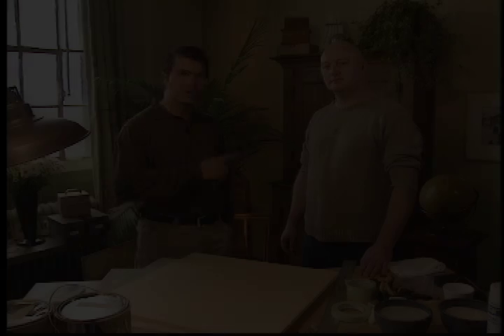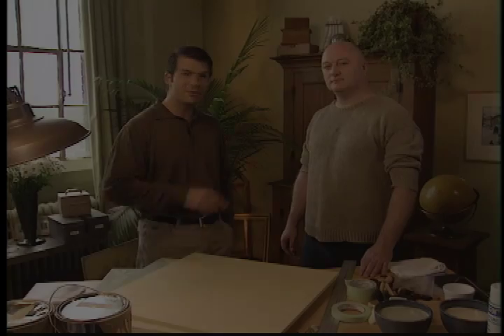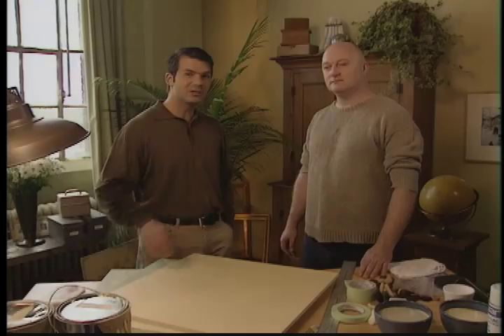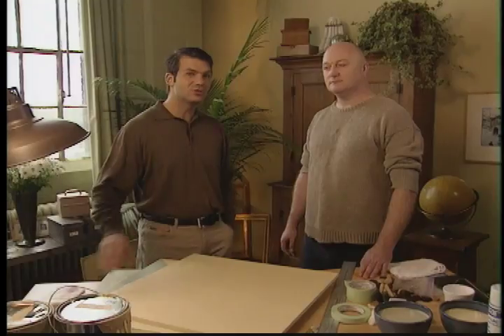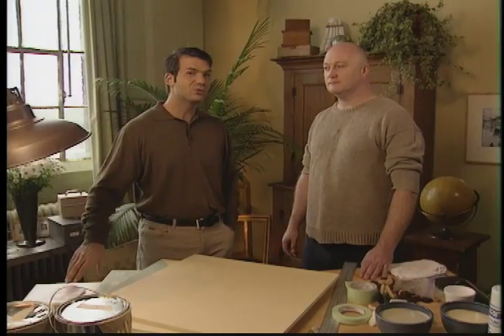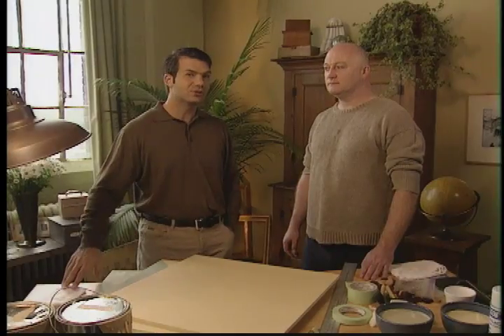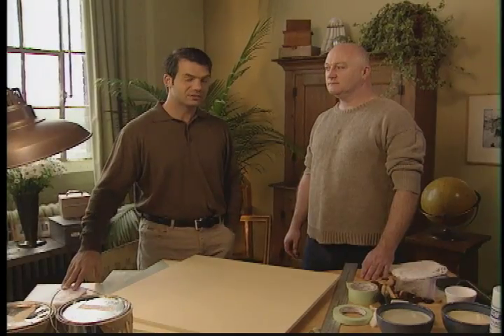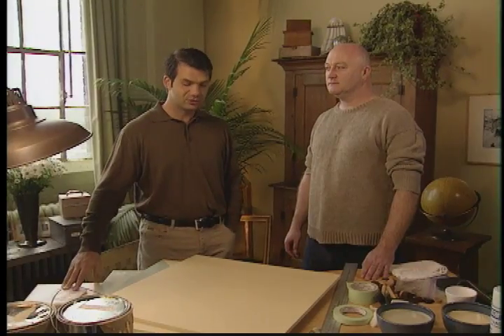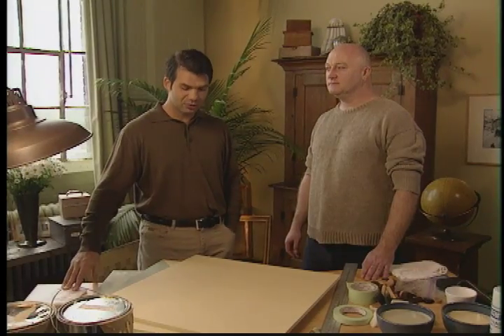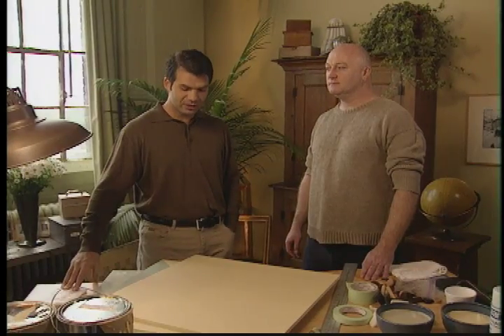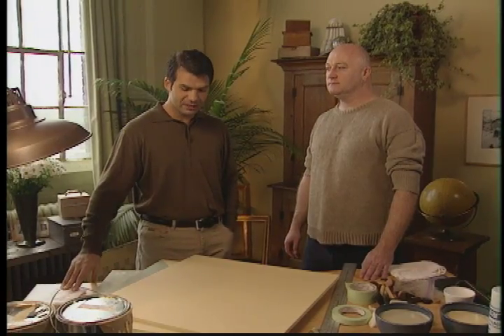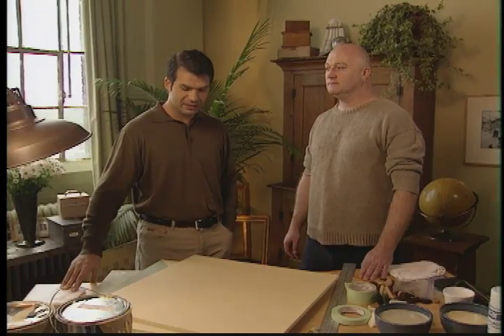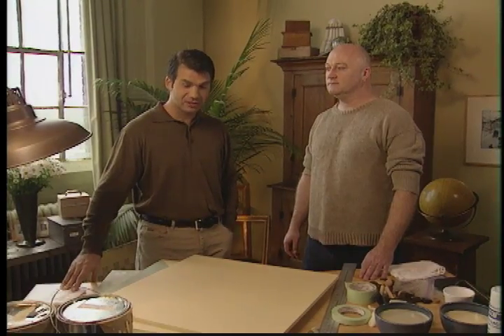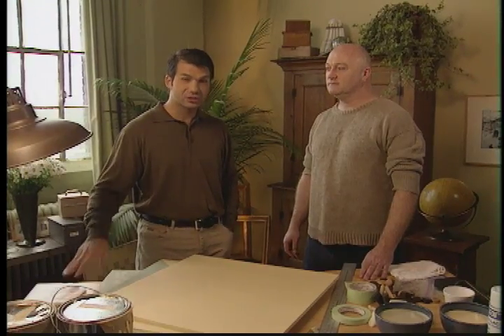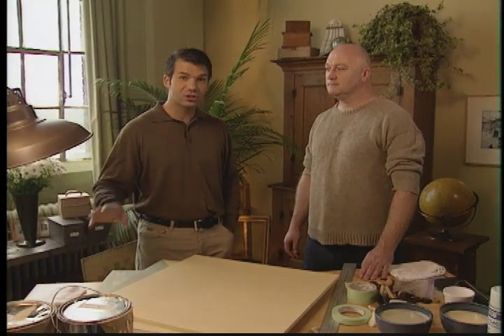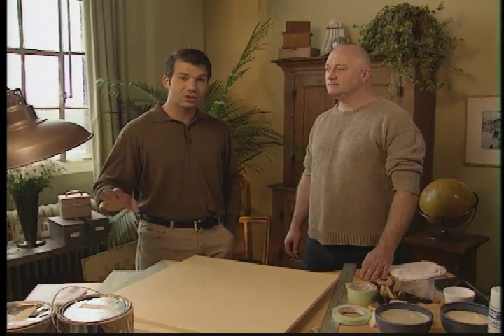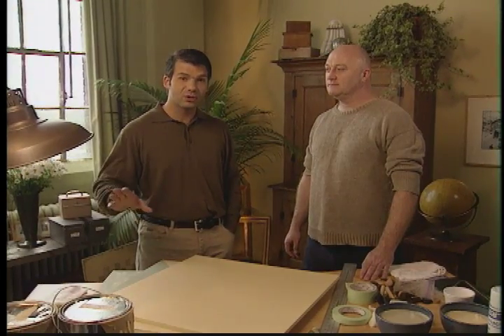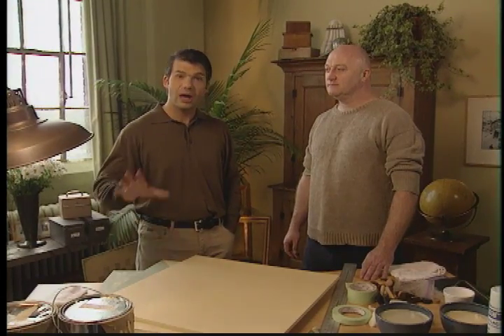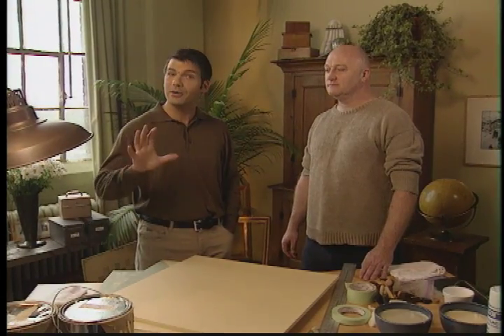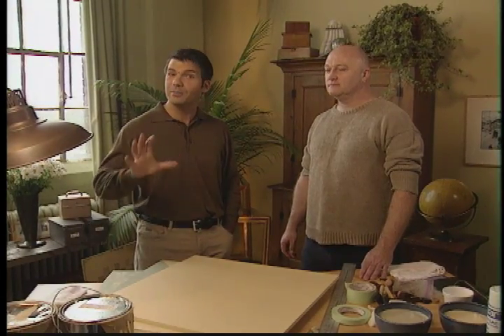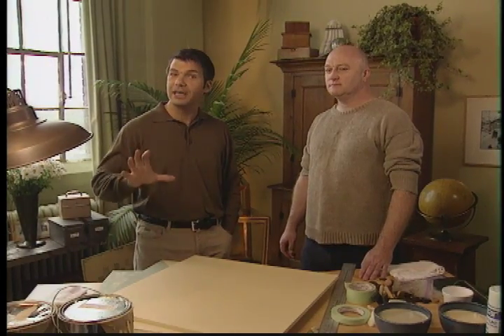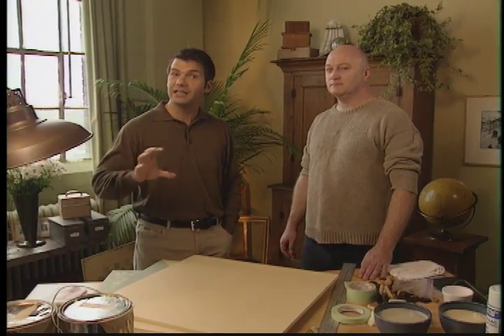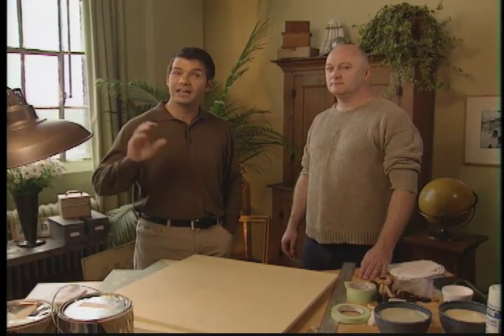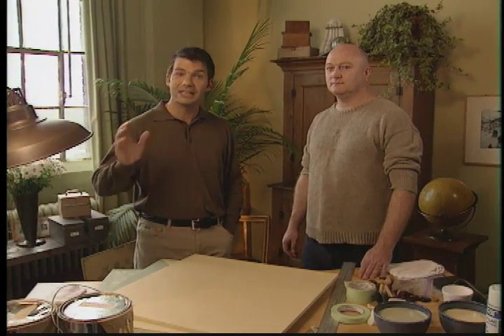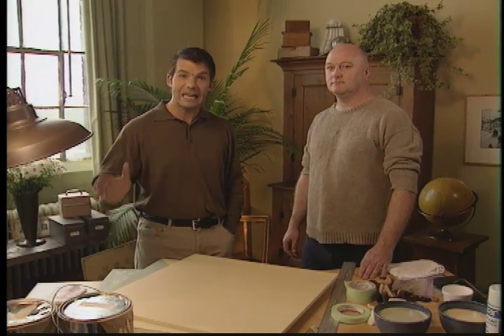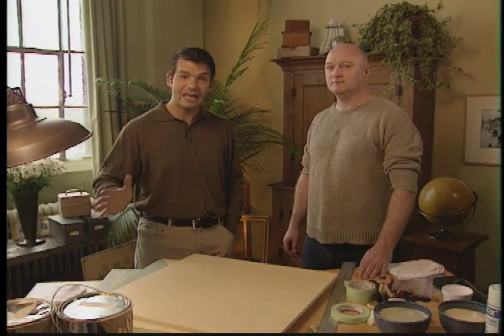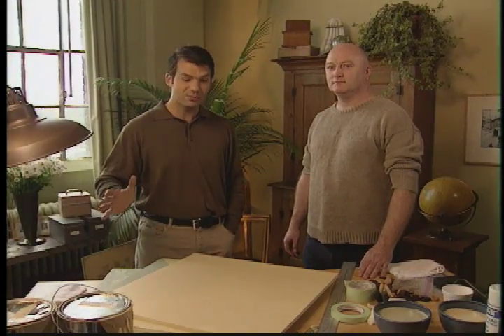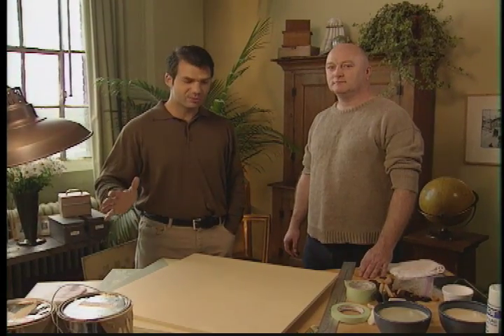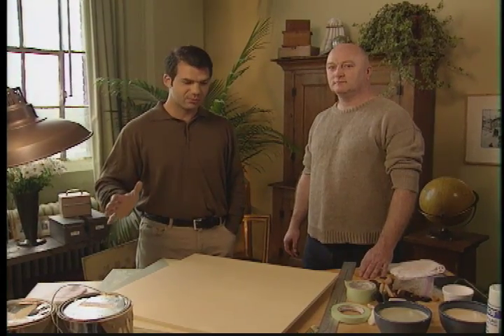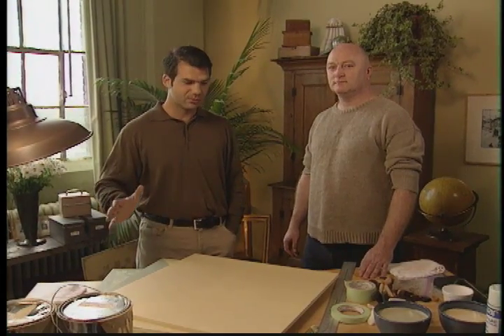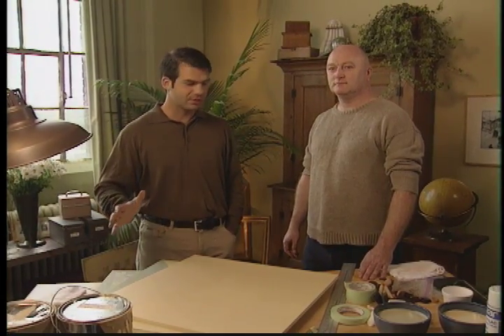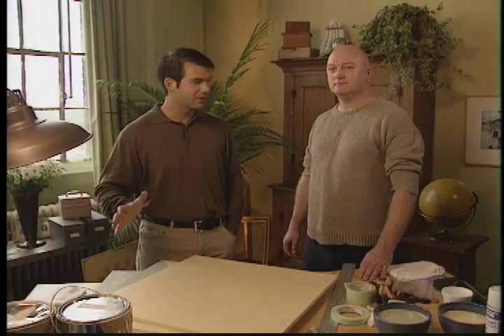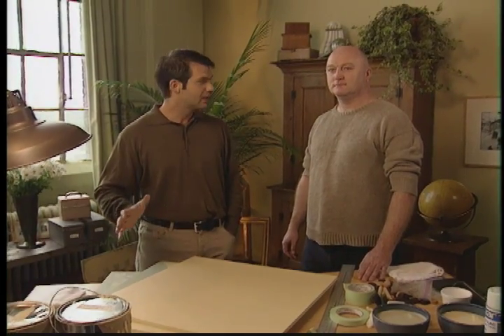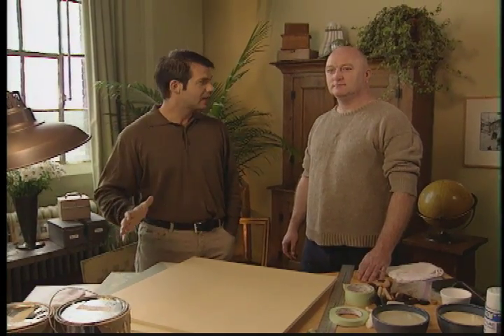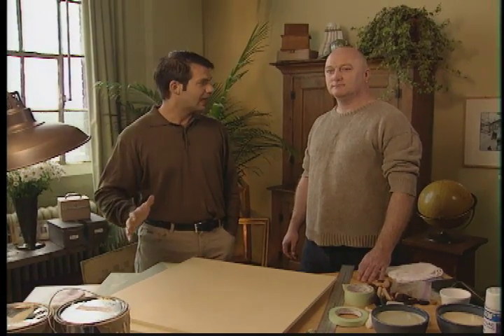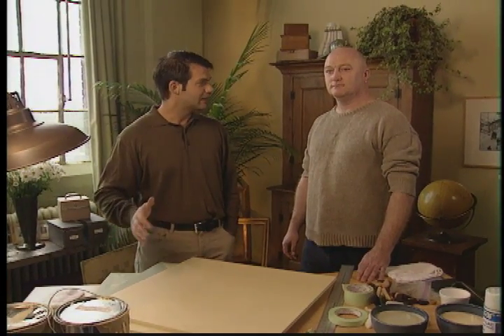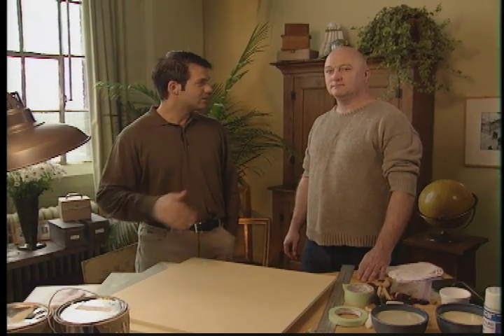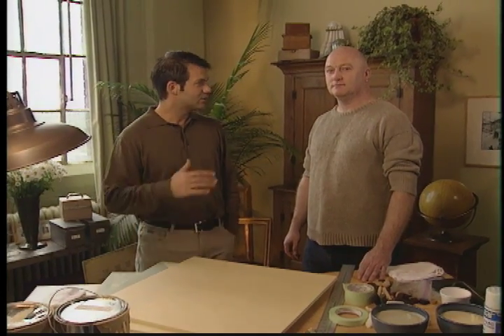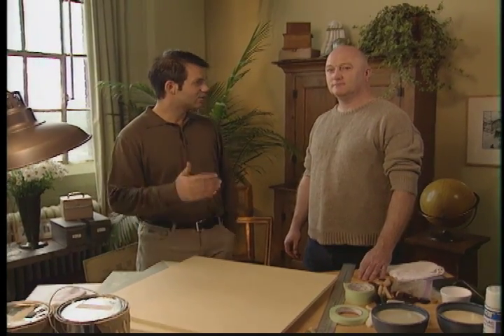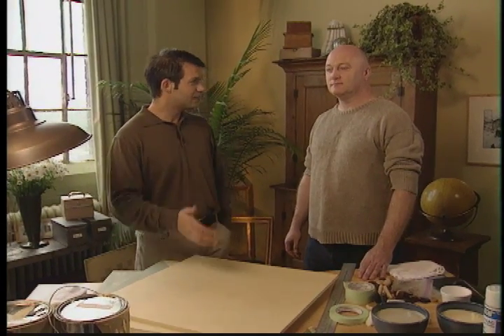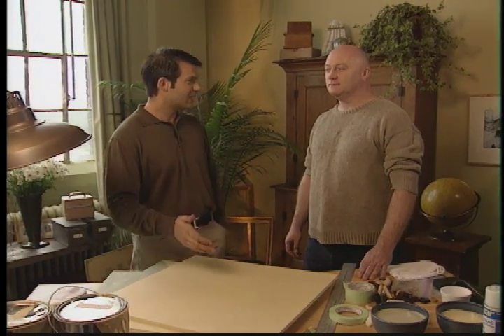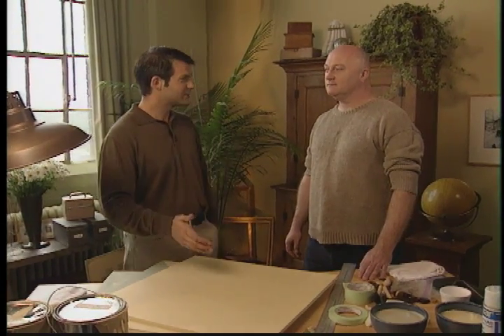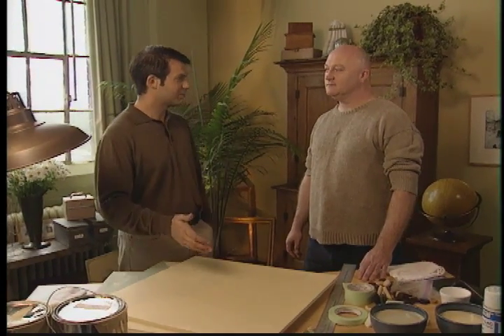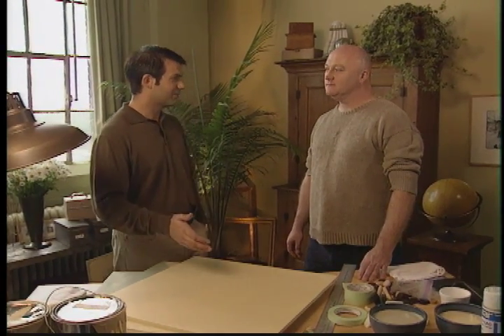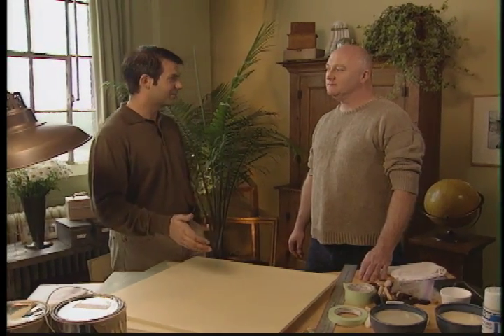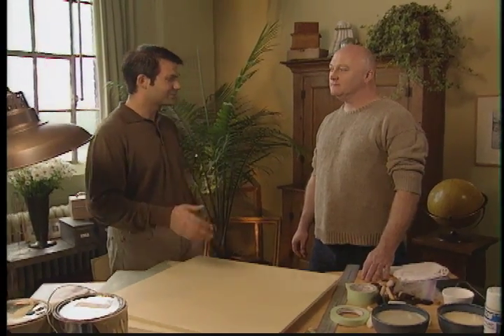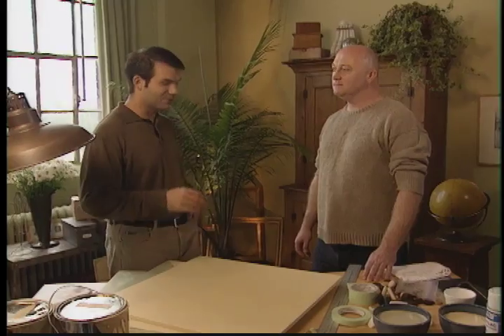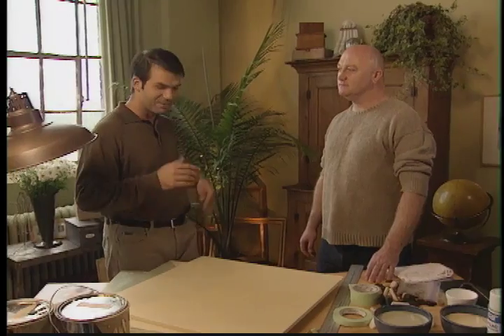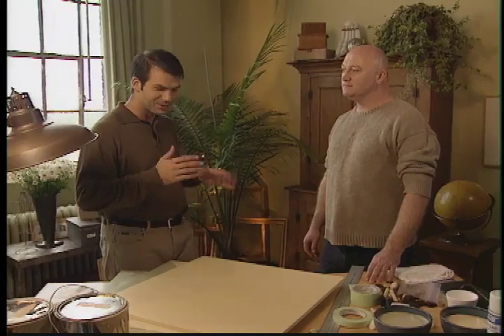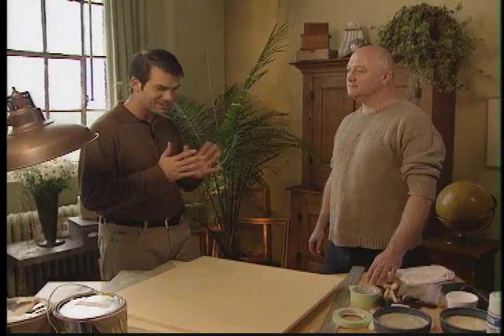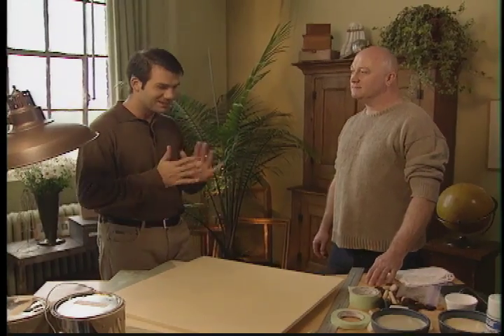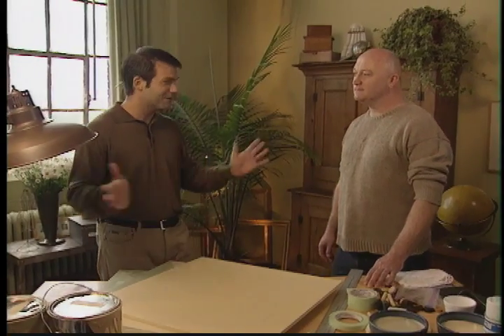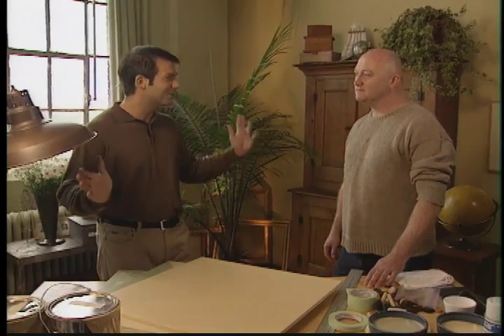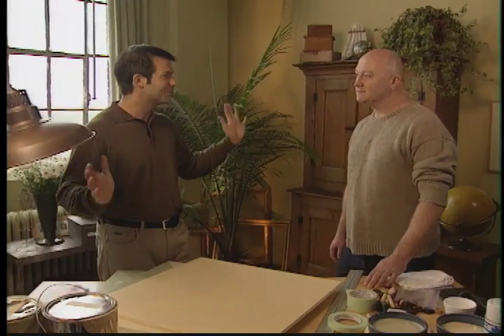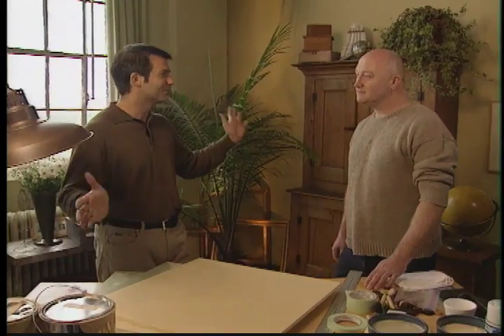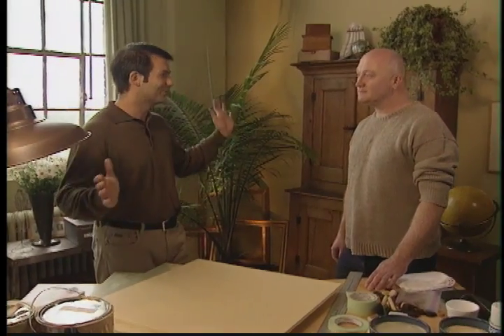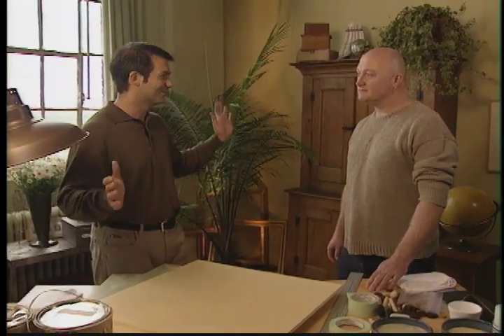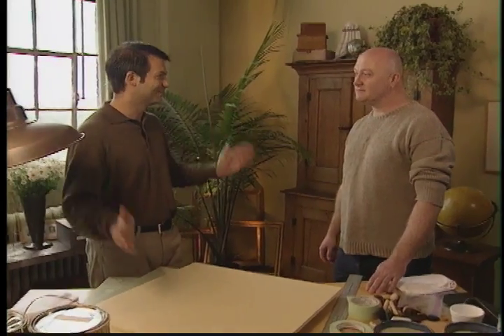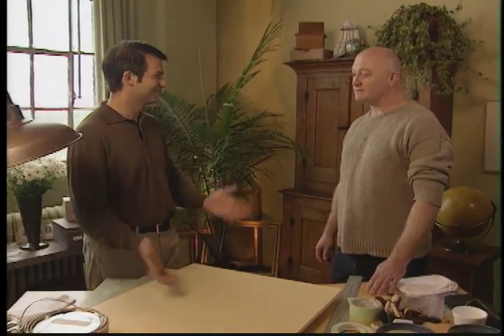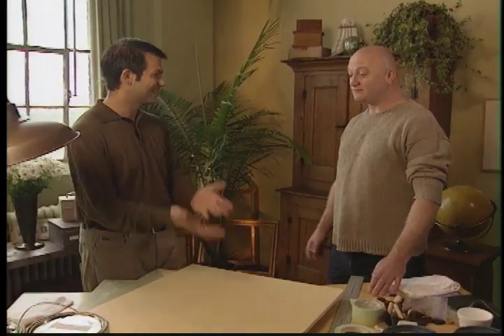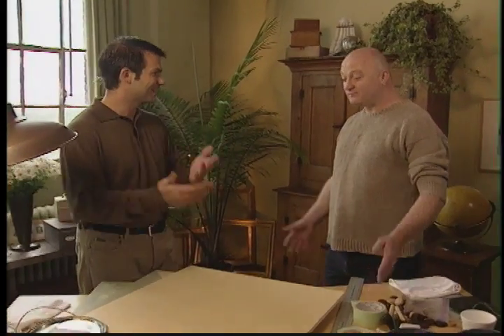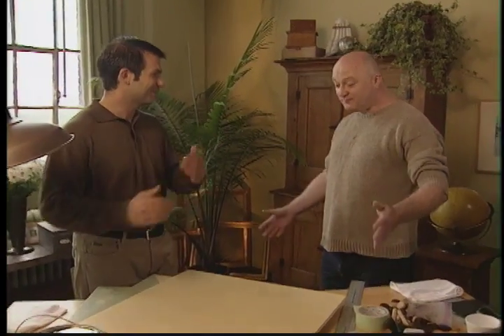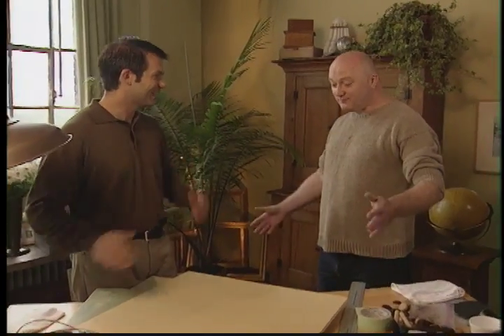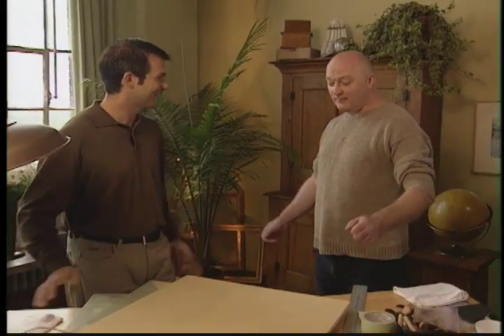Brent McDougall has joined us to show how to make a games board, and you're an expert, so I'm just here to learn. Take it away.